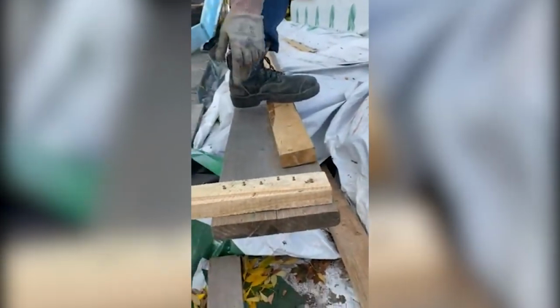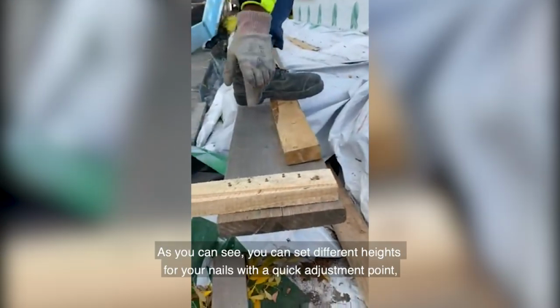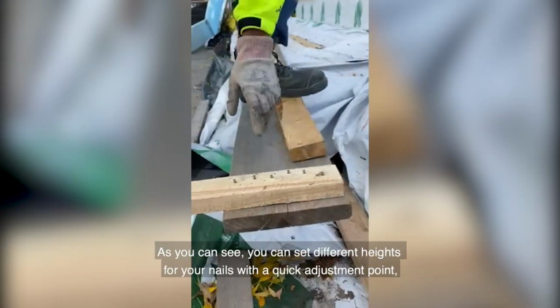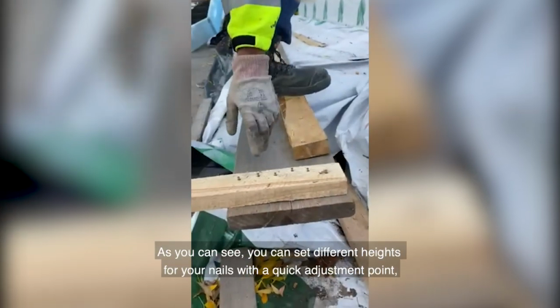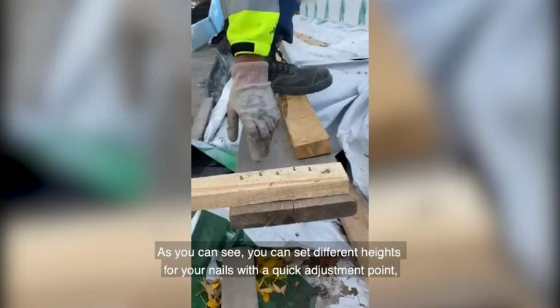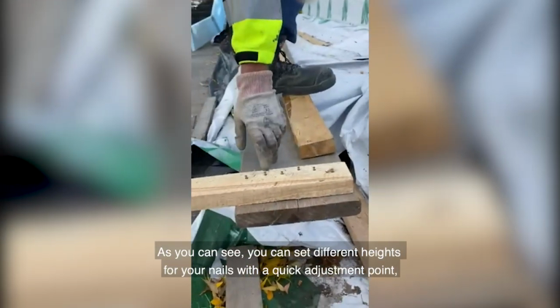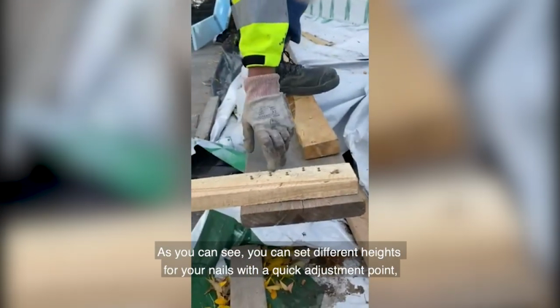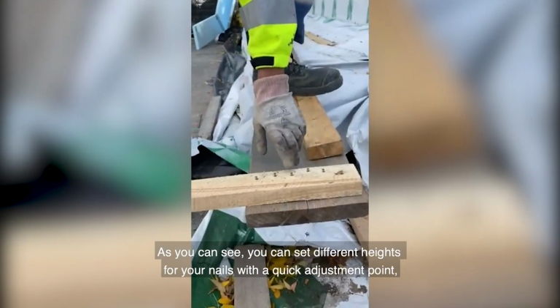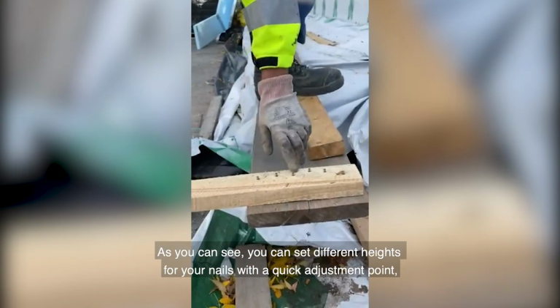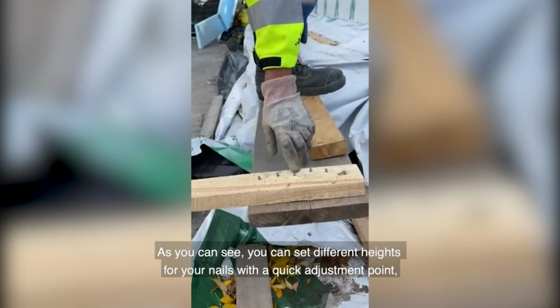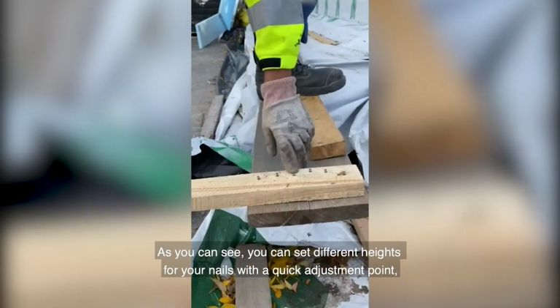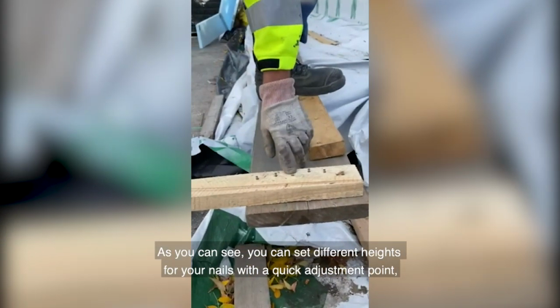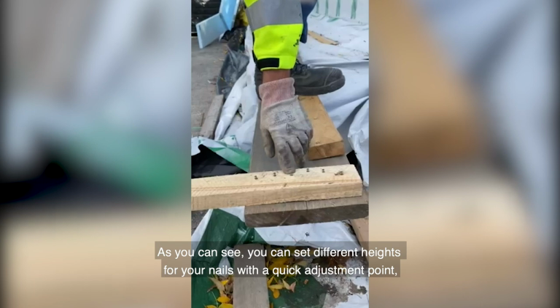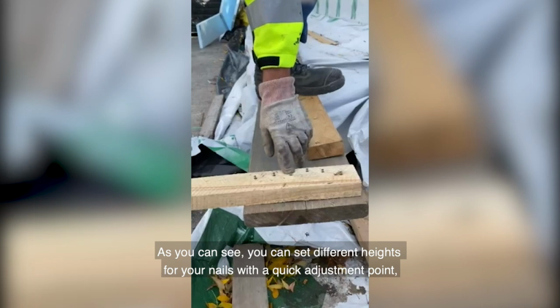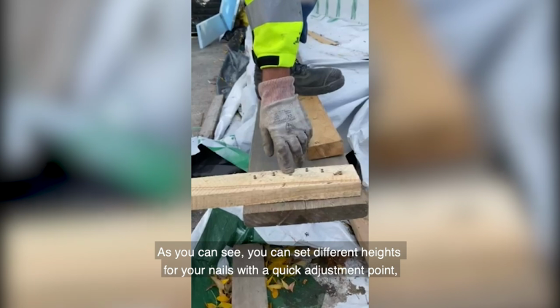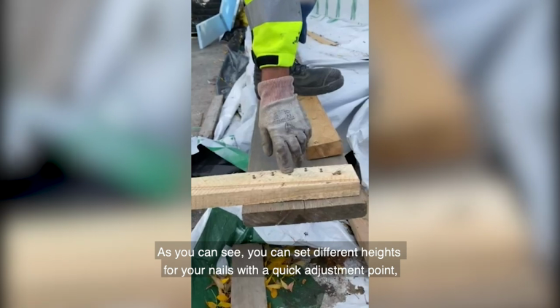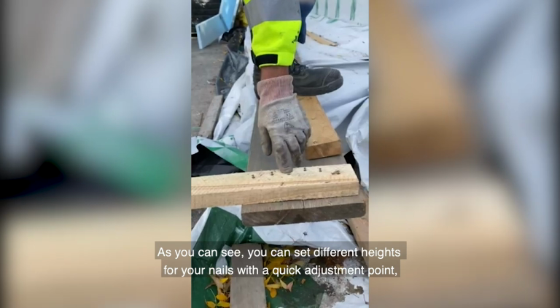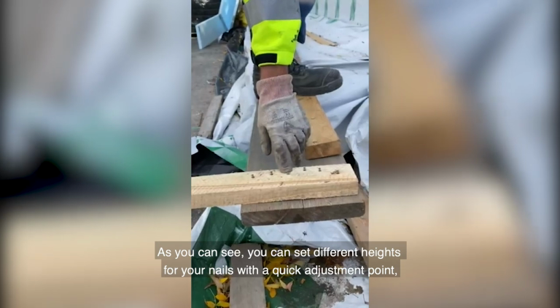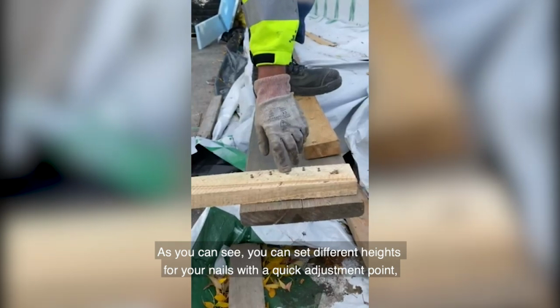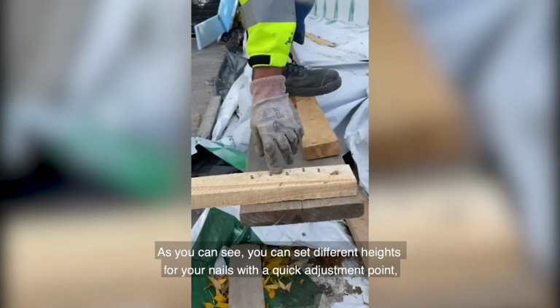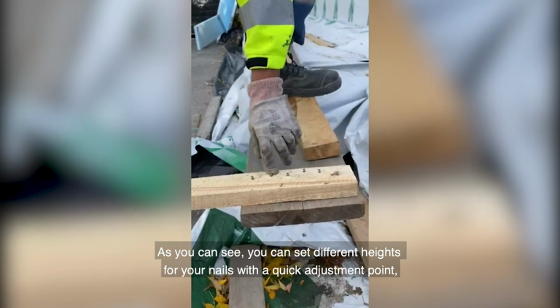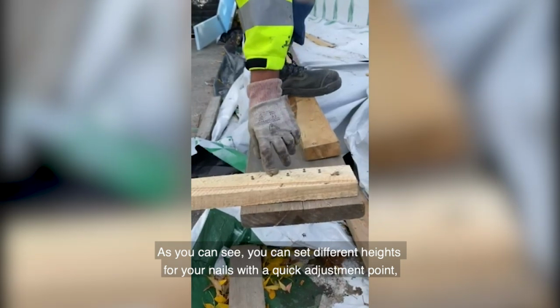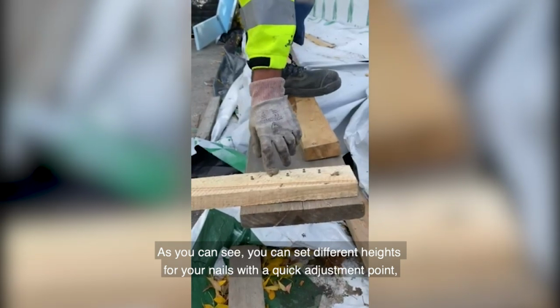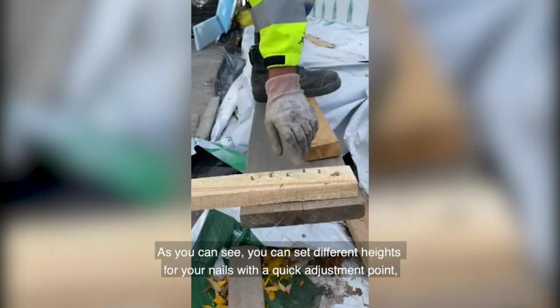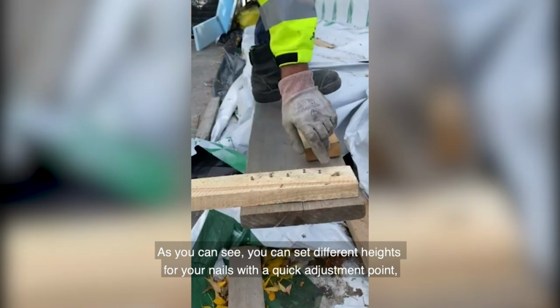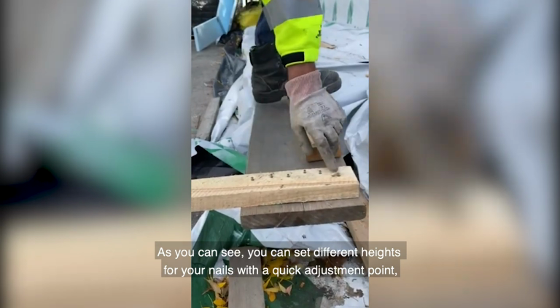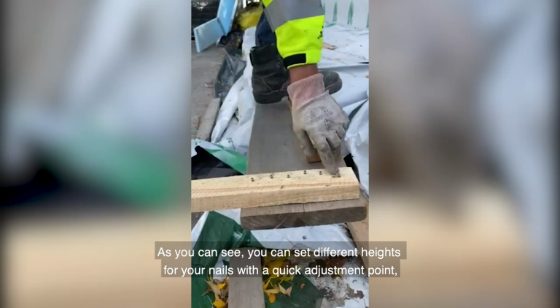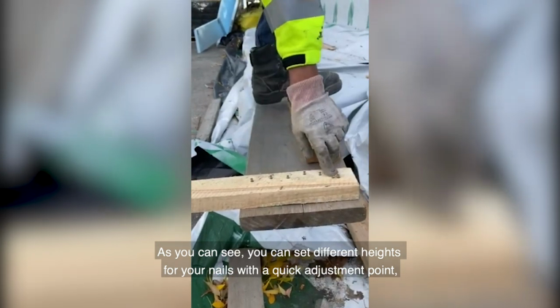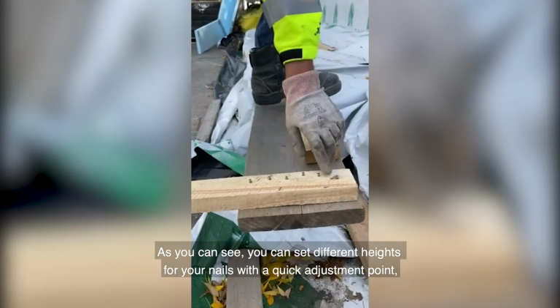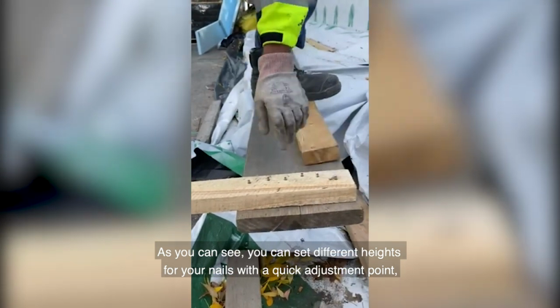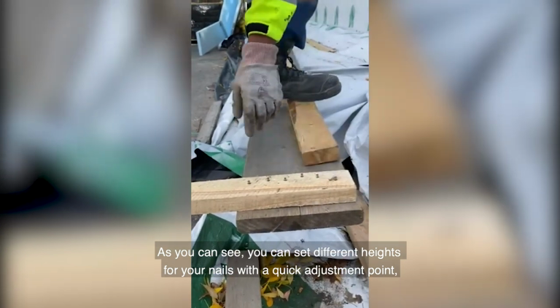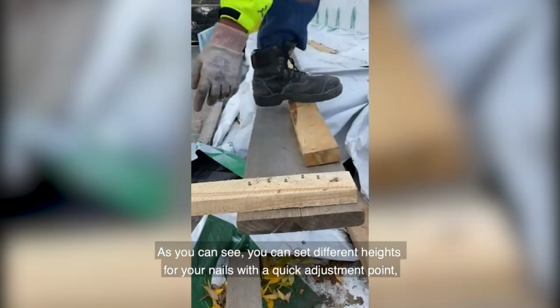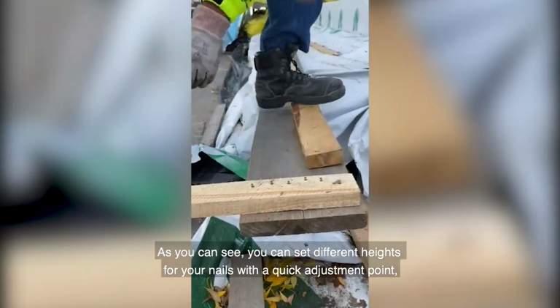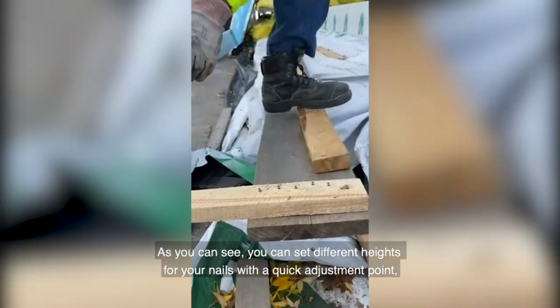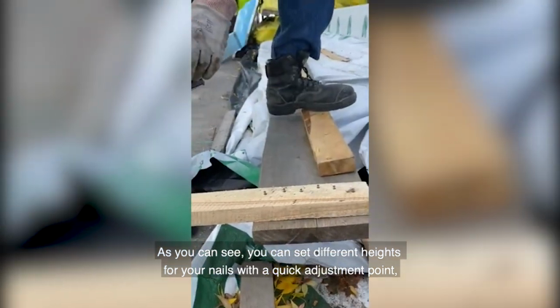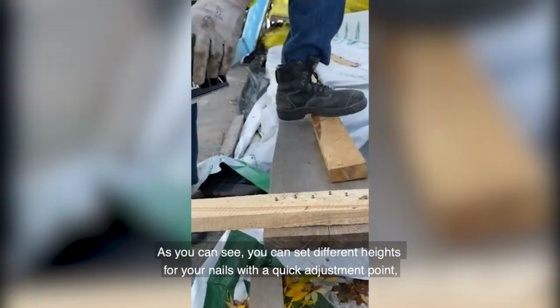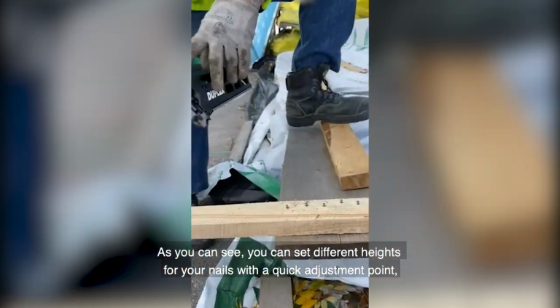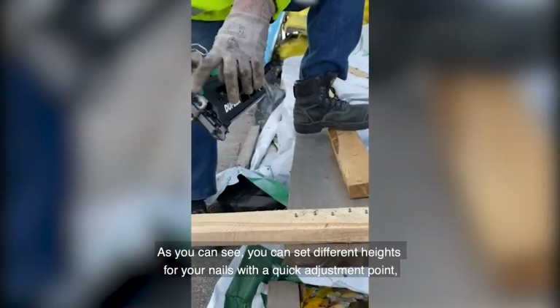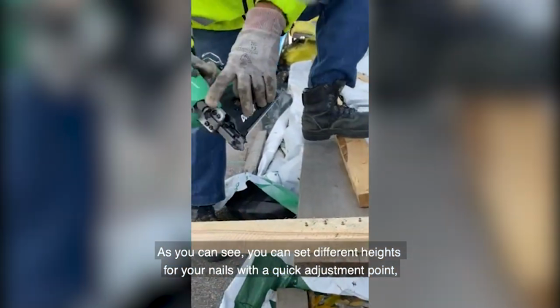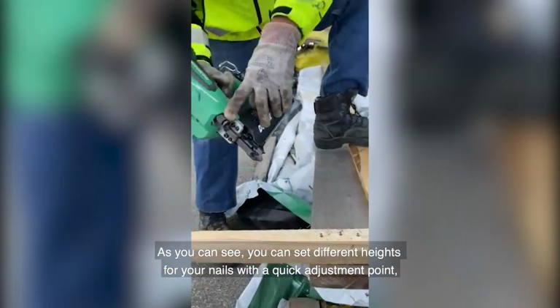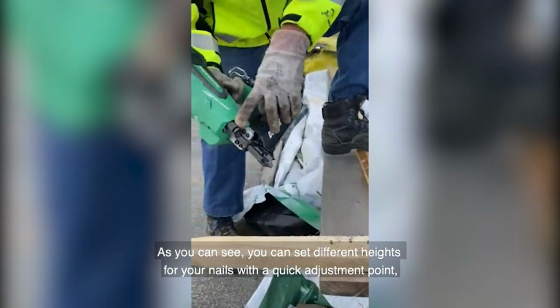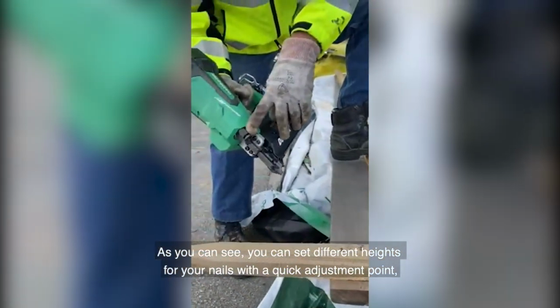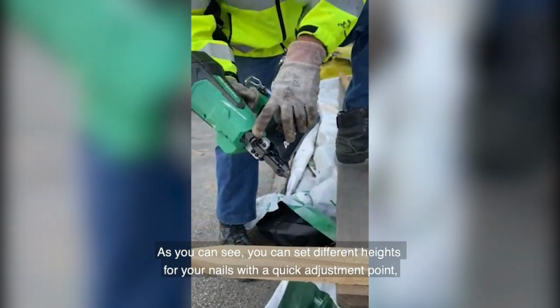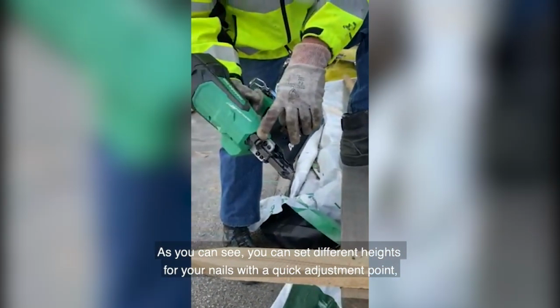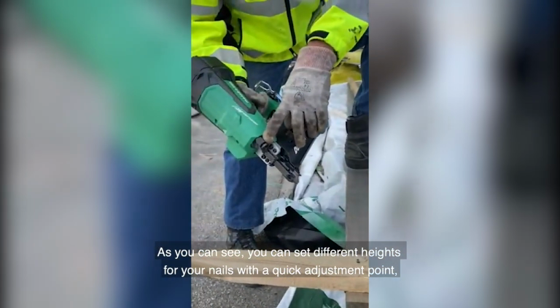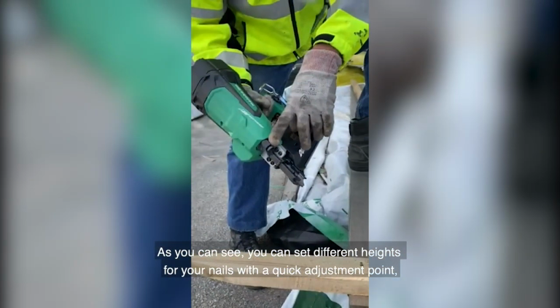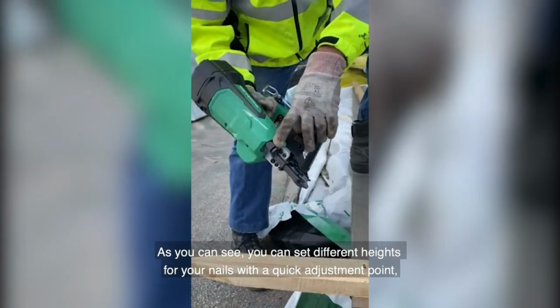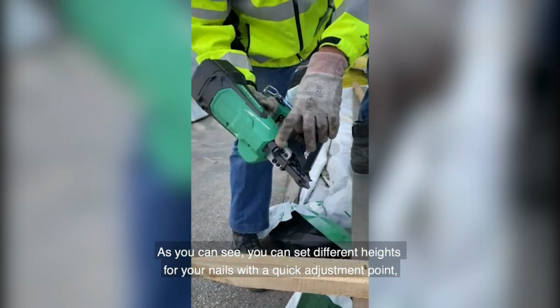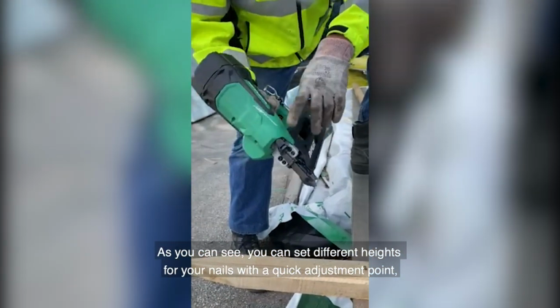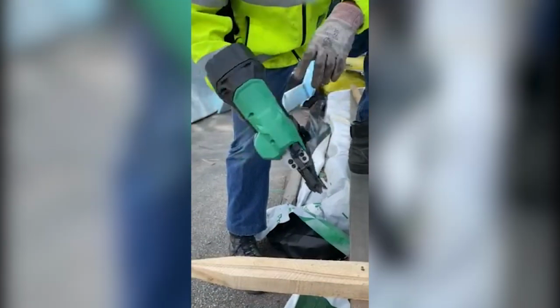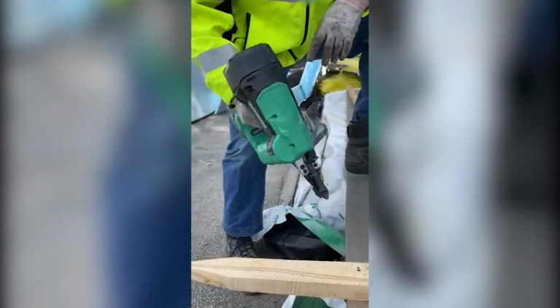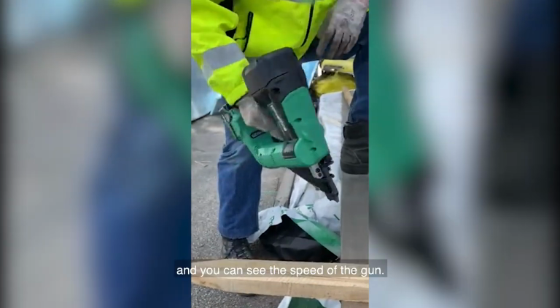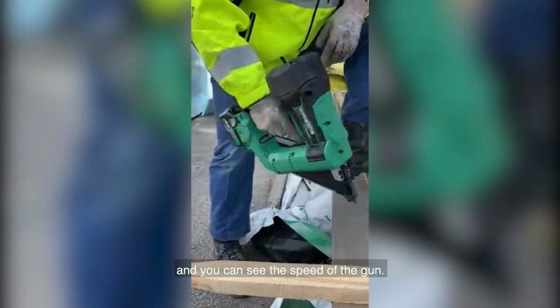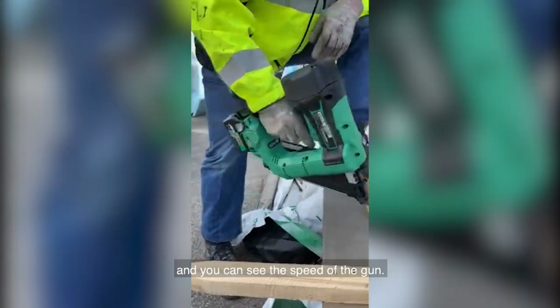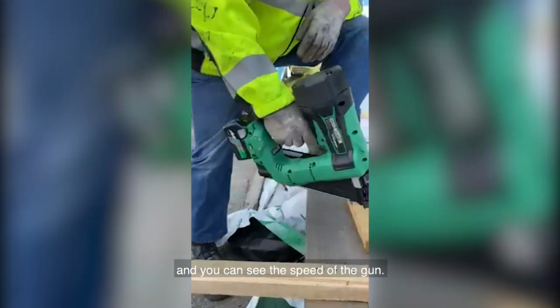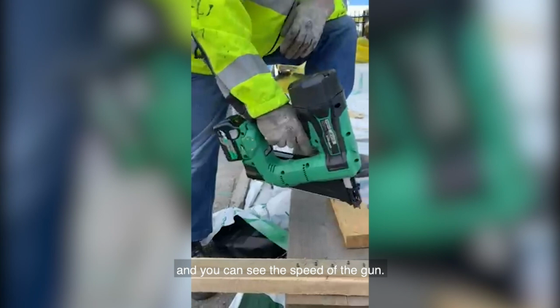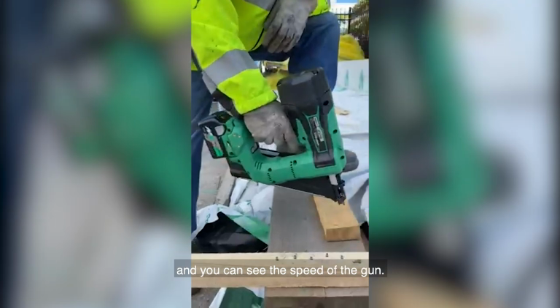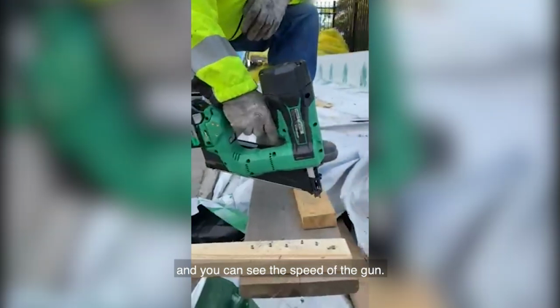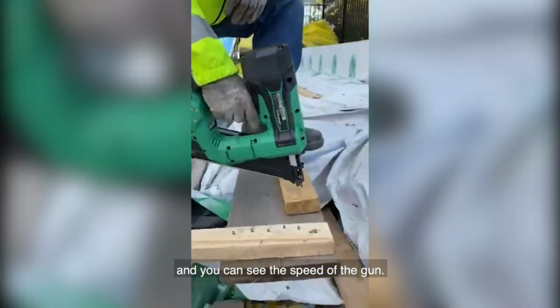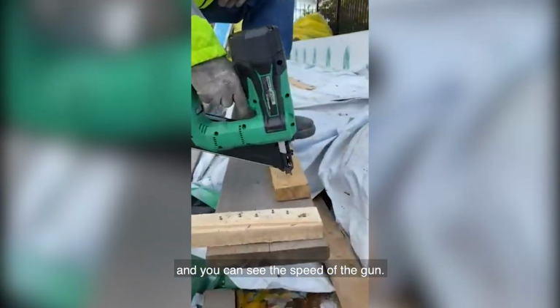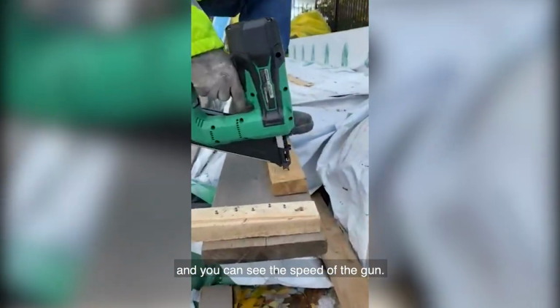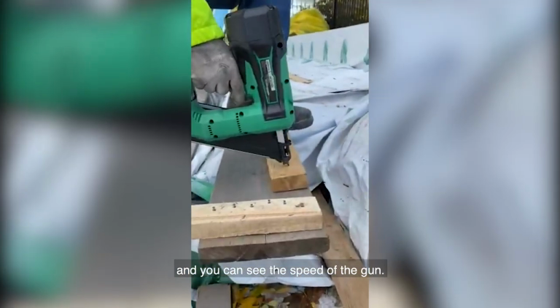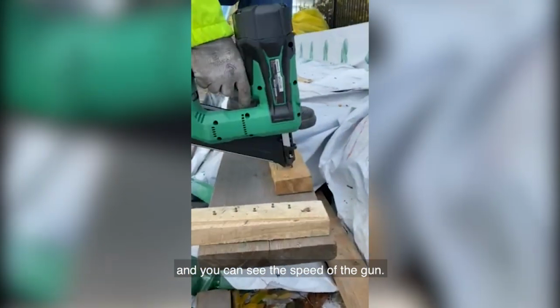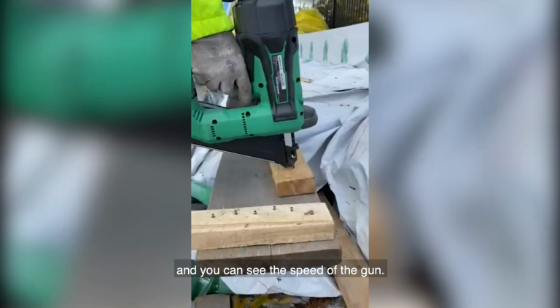As you can see, you can set different heights for your nails with a quick adjustment point, and you can see the speed of the gun.